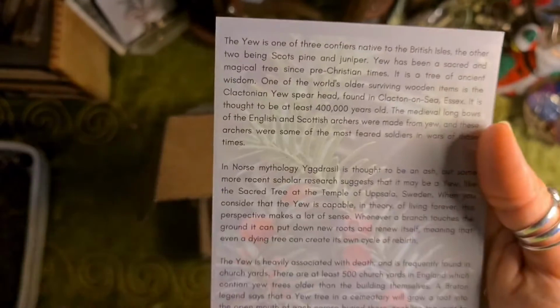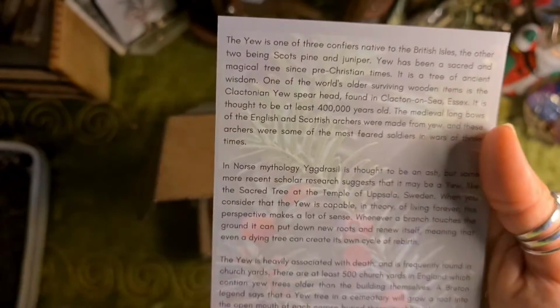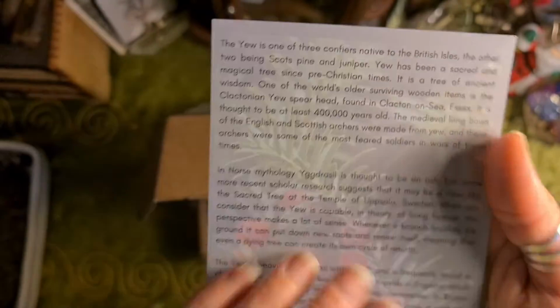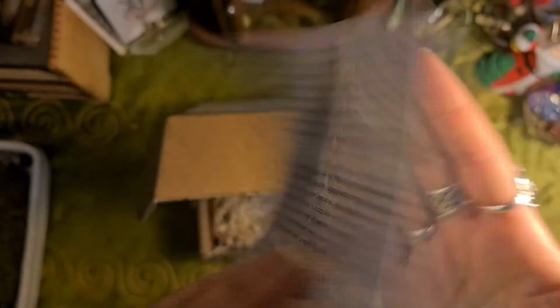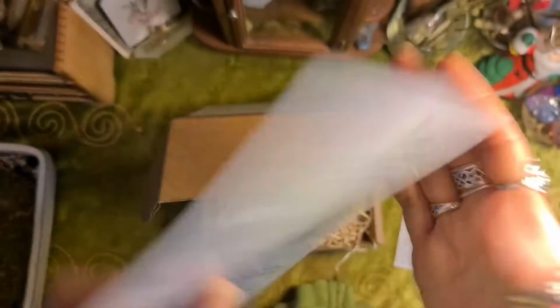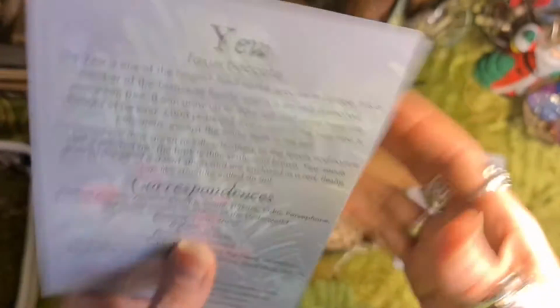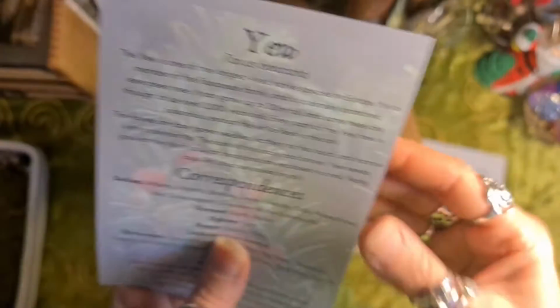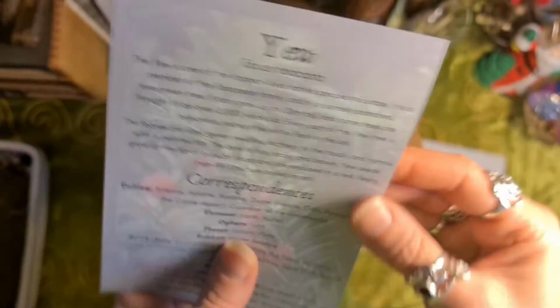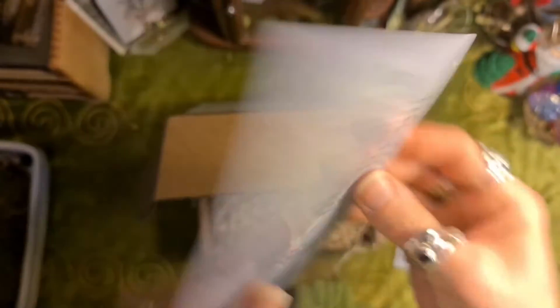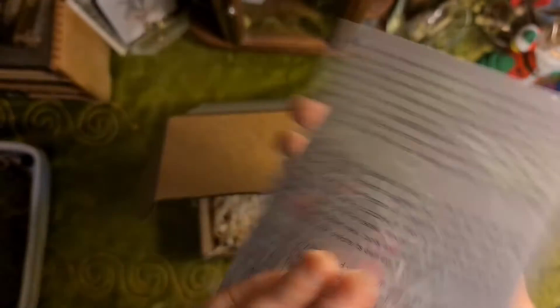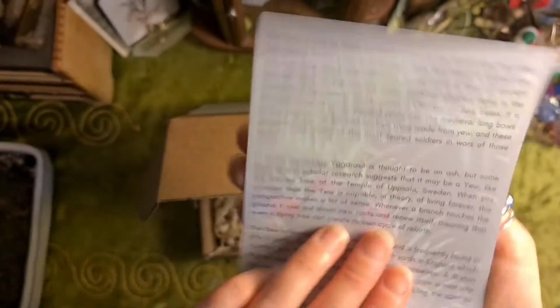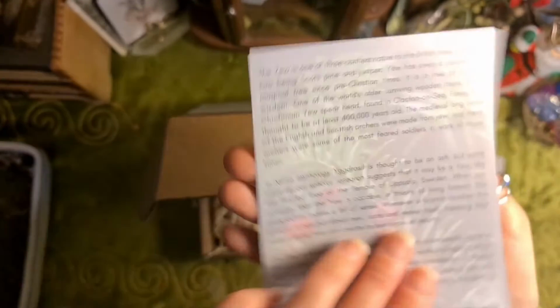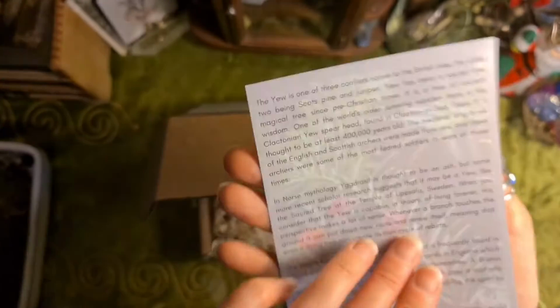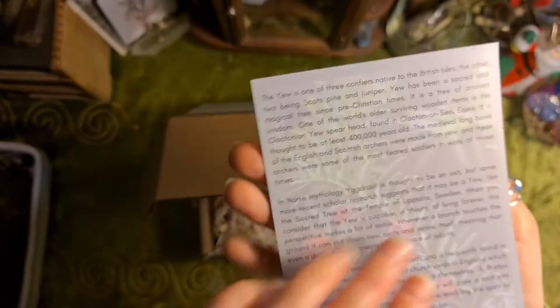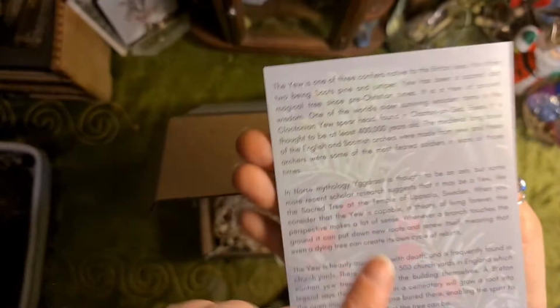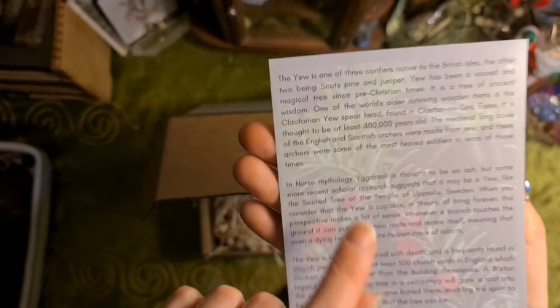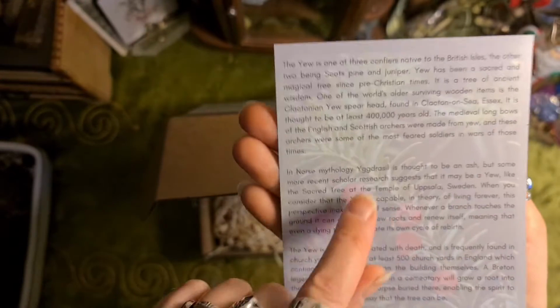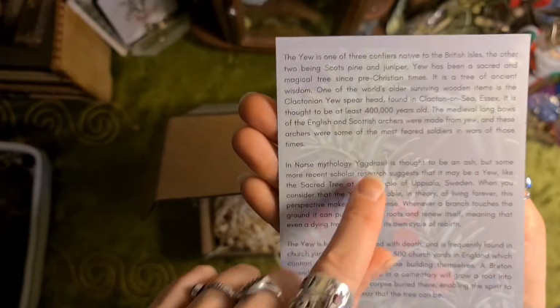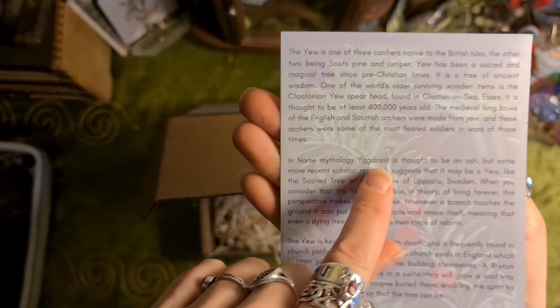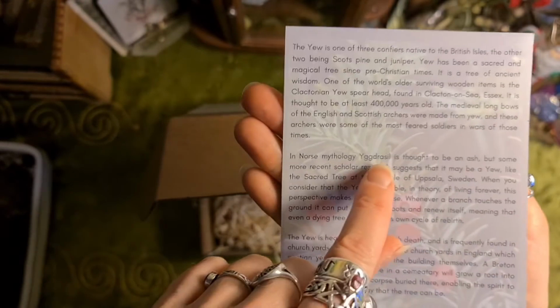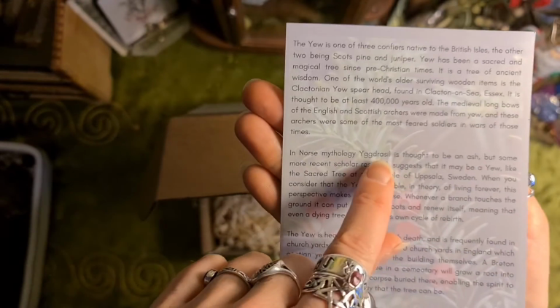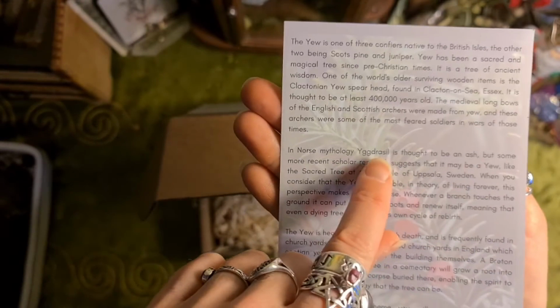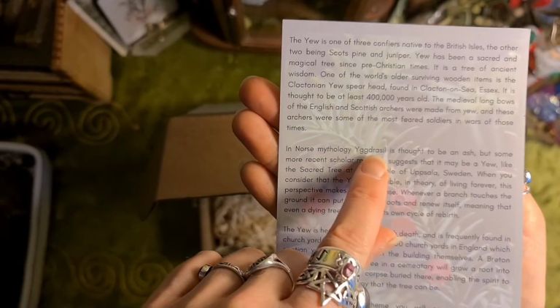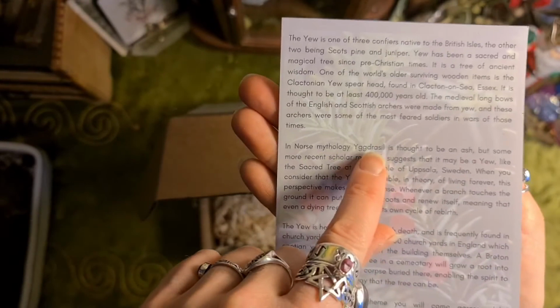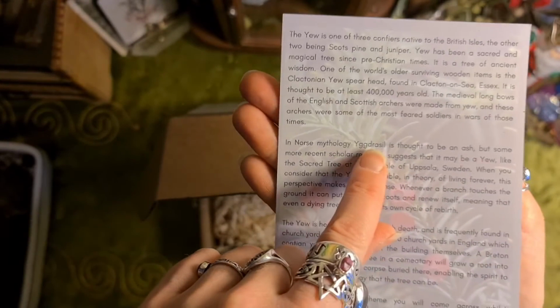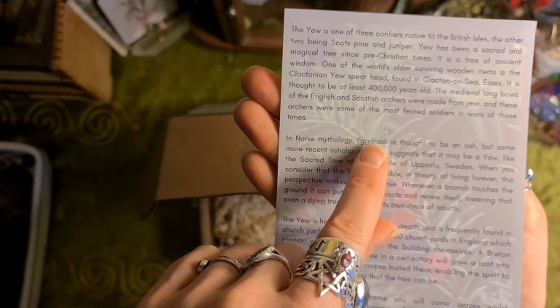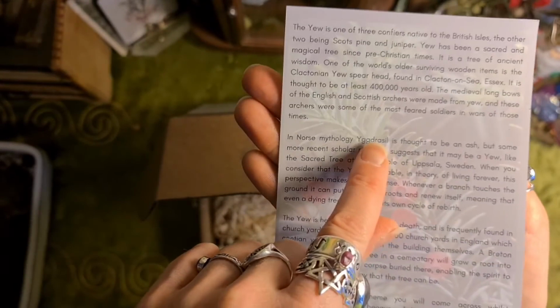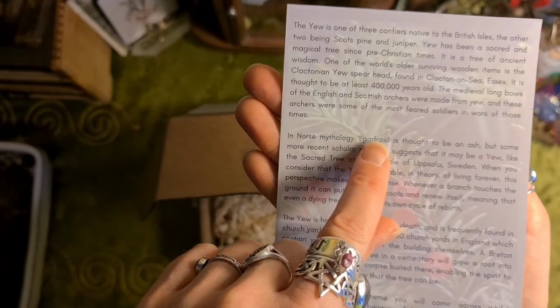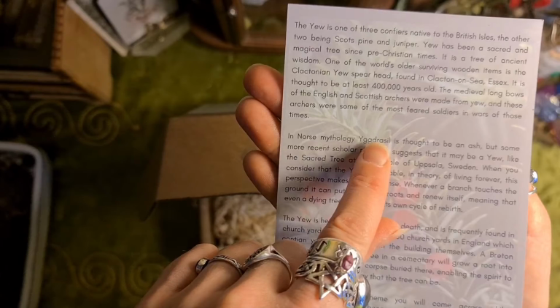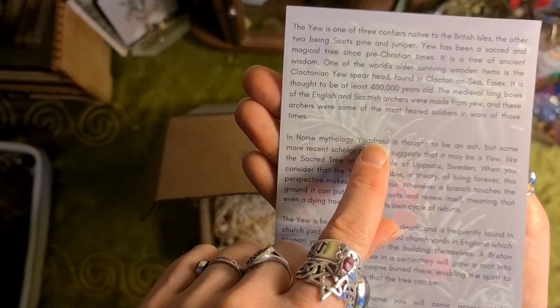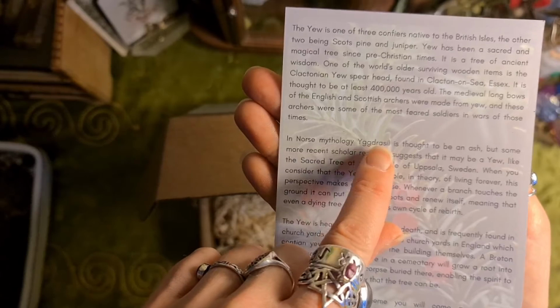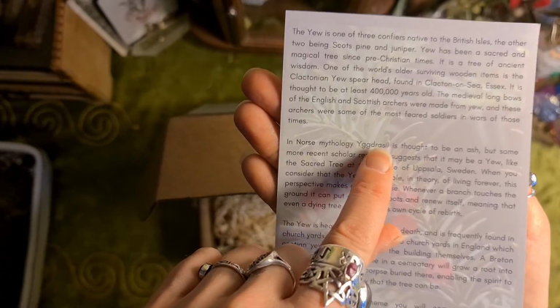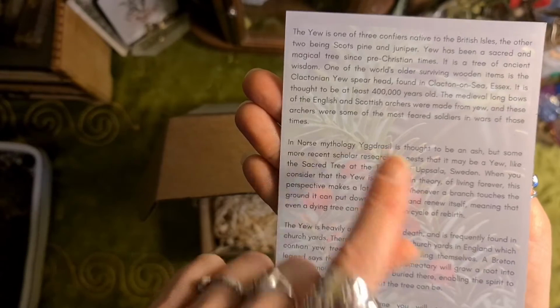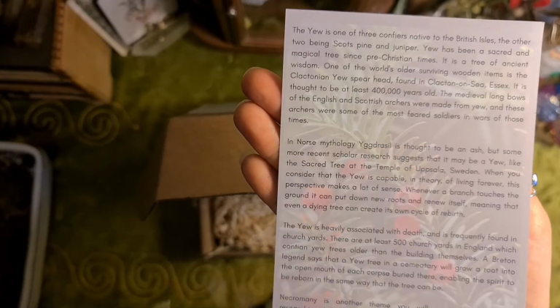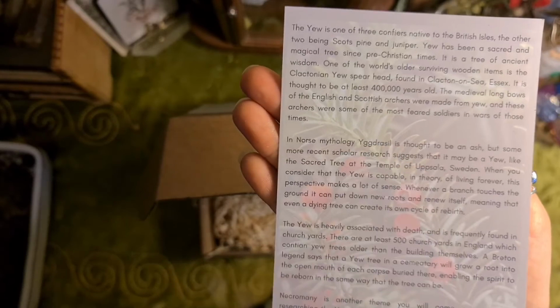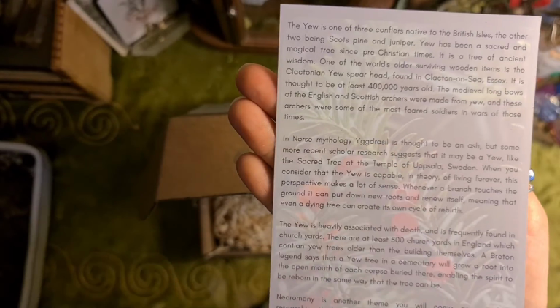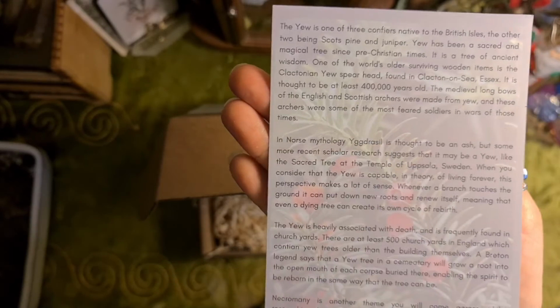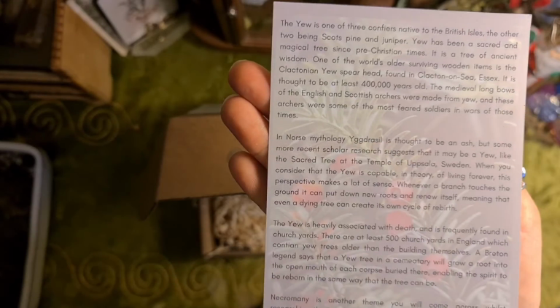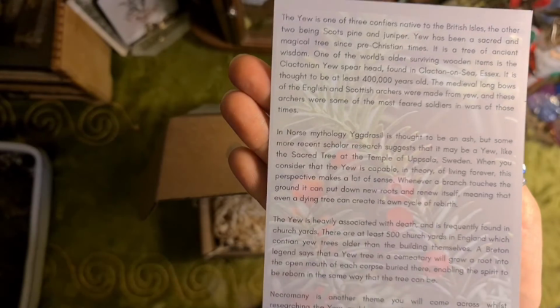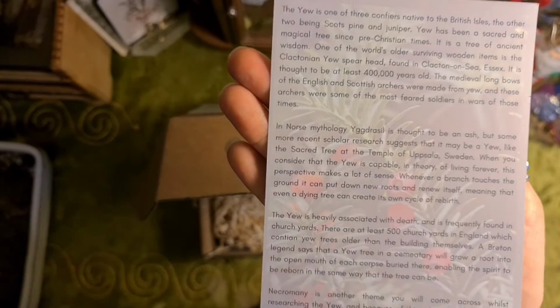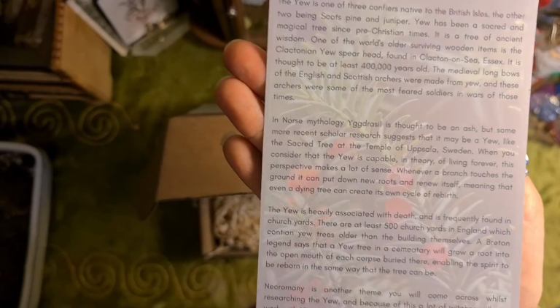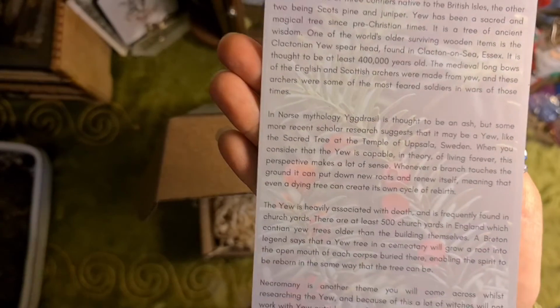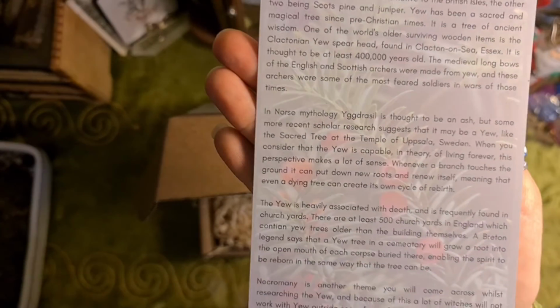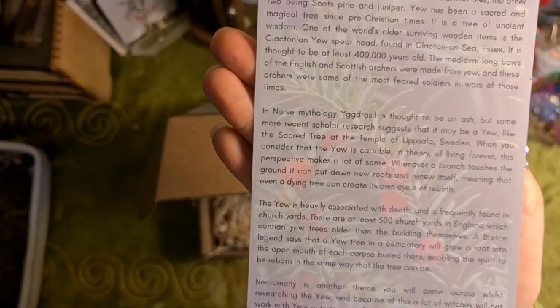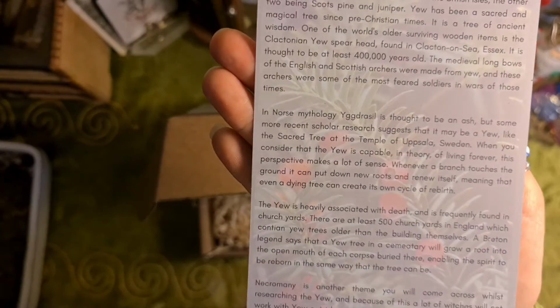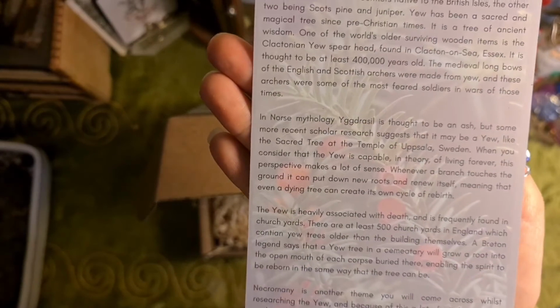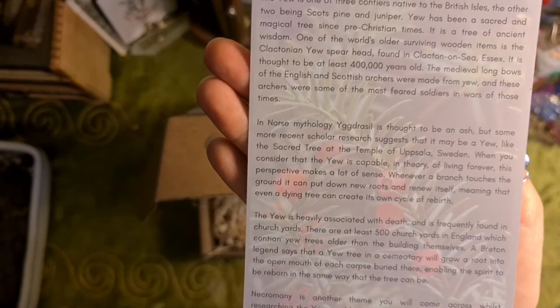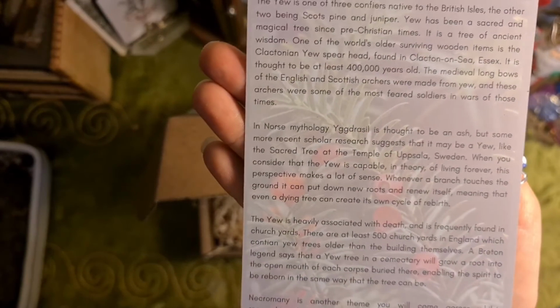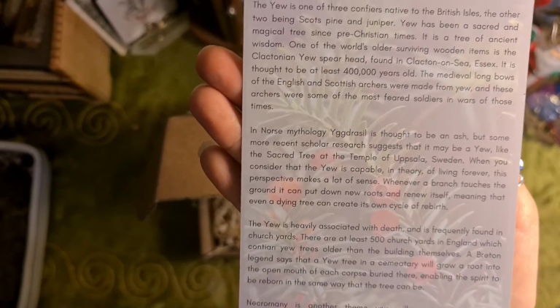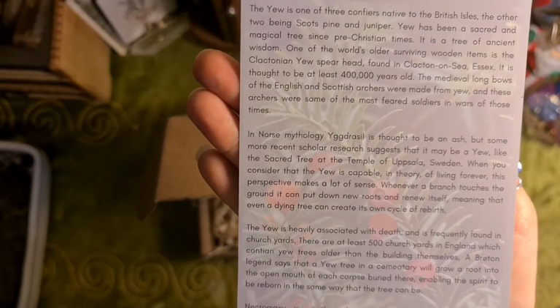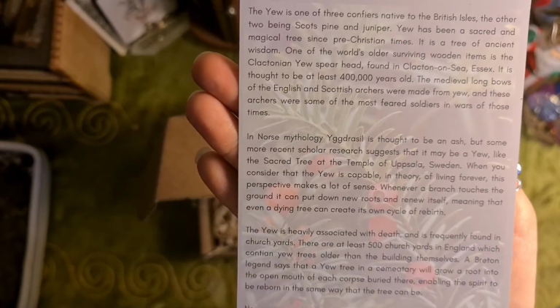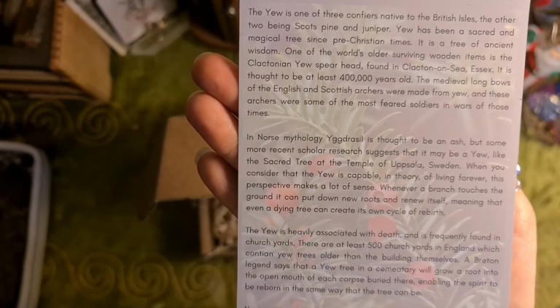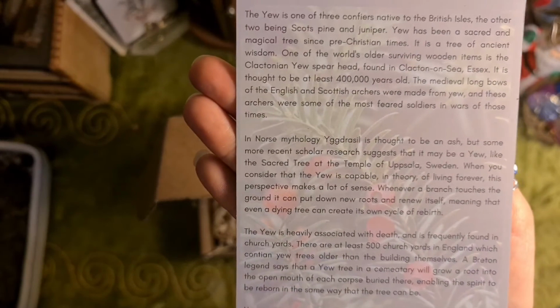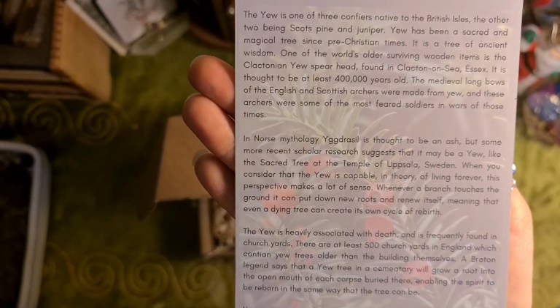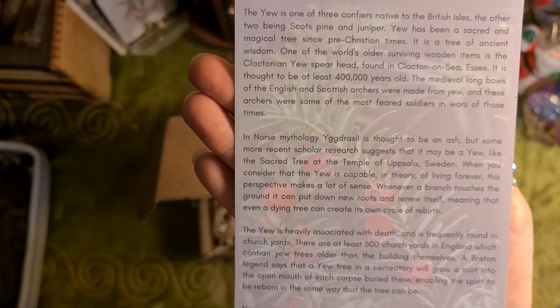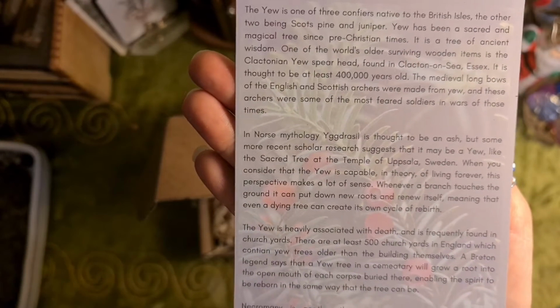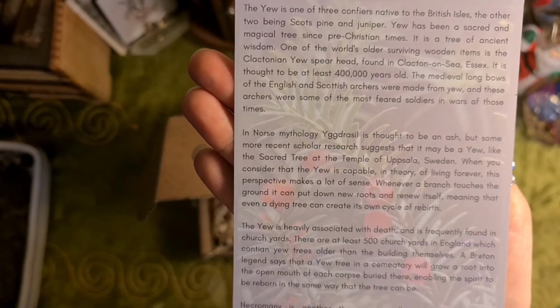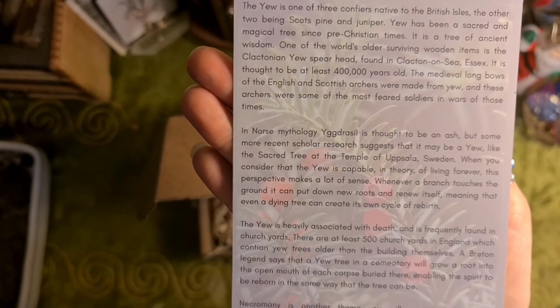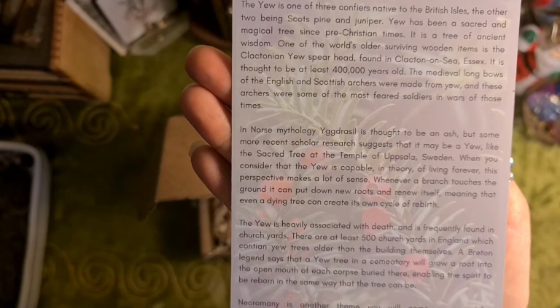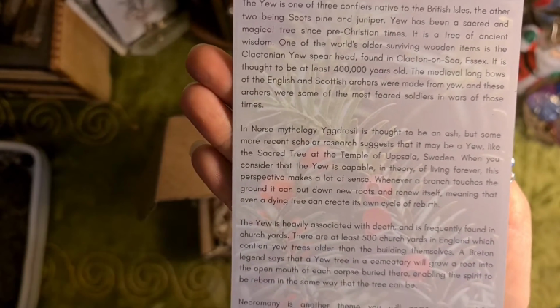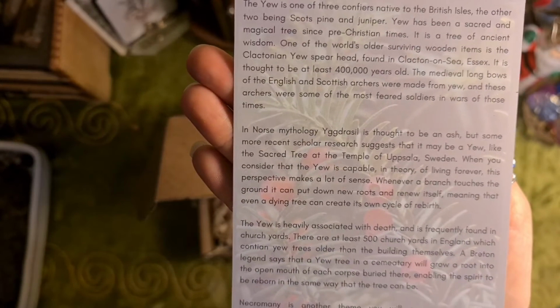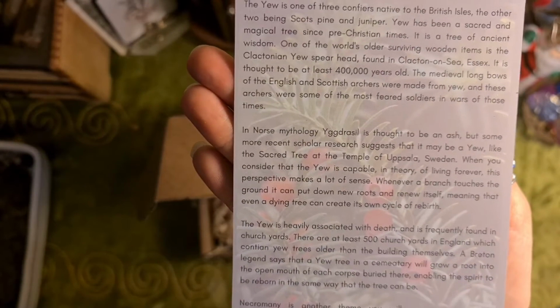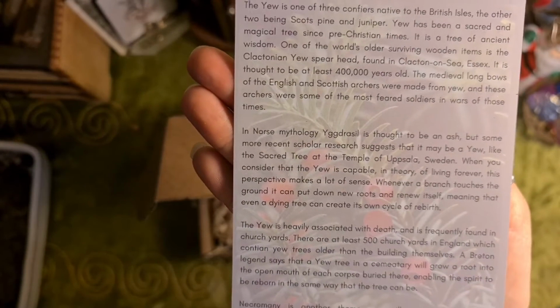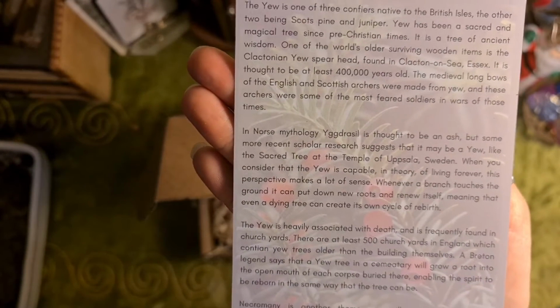It also mentions Yggdrasil, which is the tree of life in Nordic mythology.